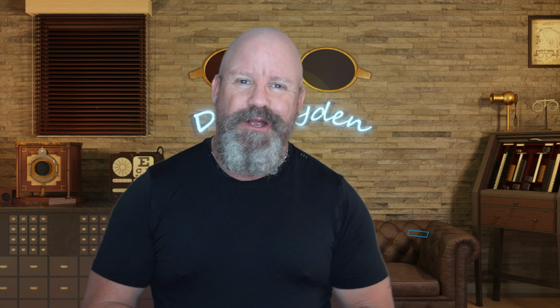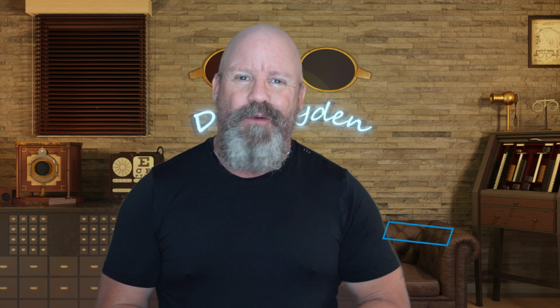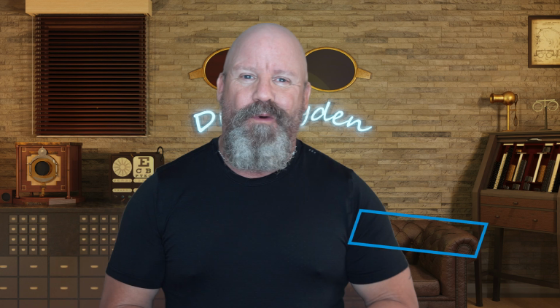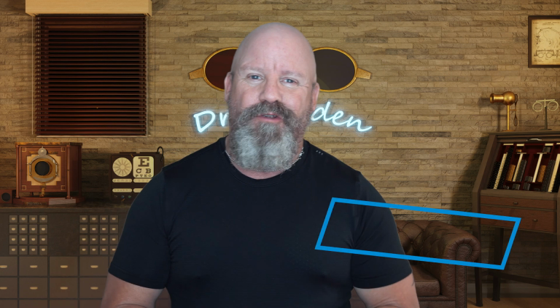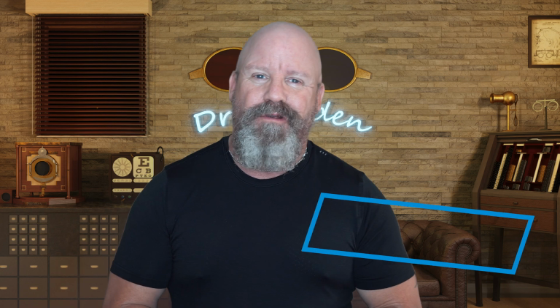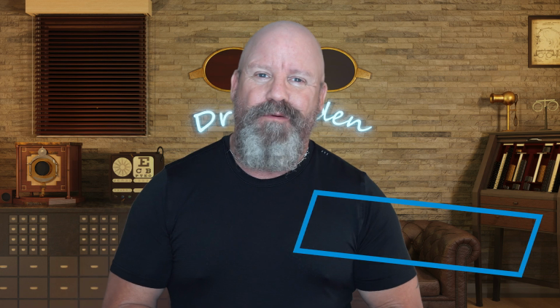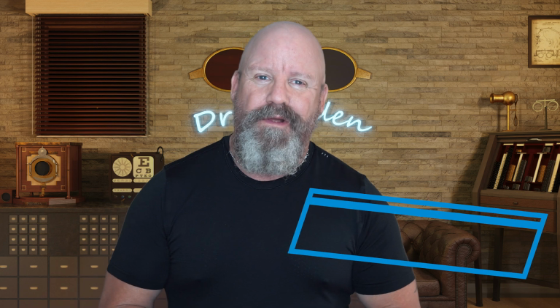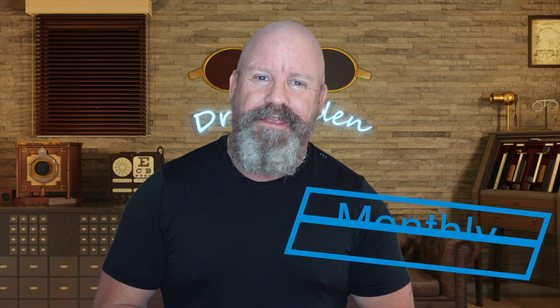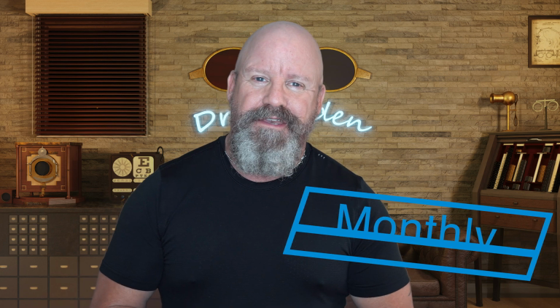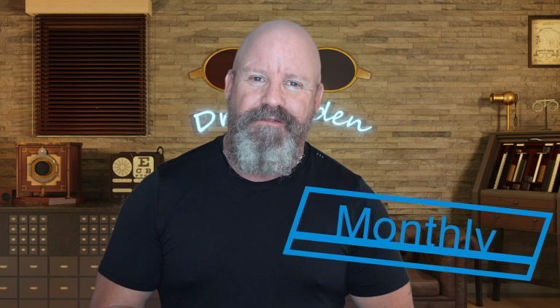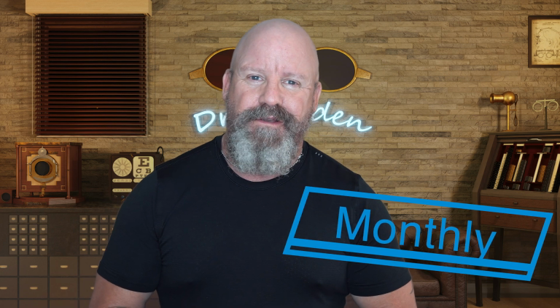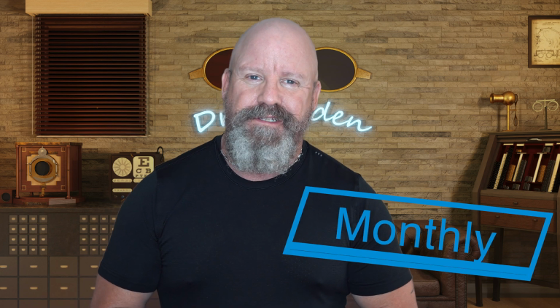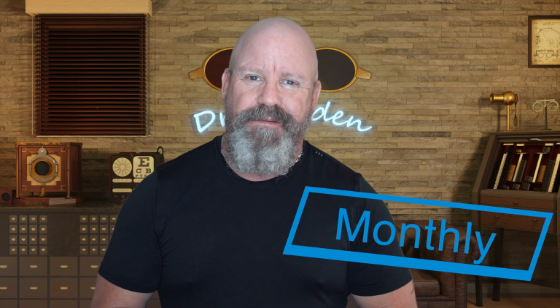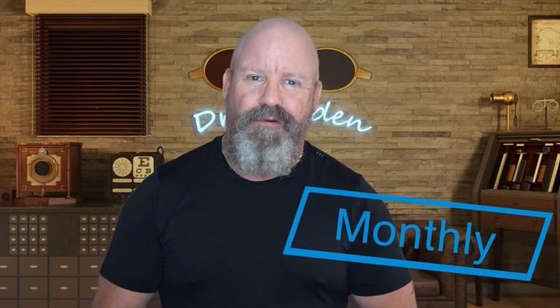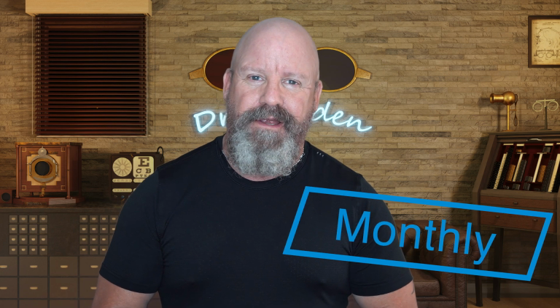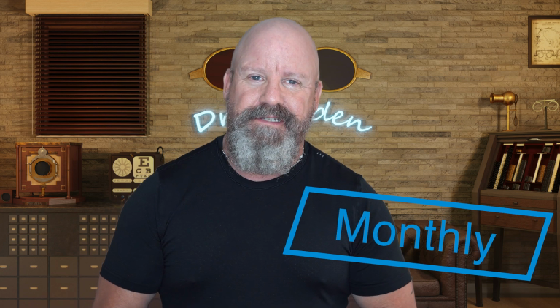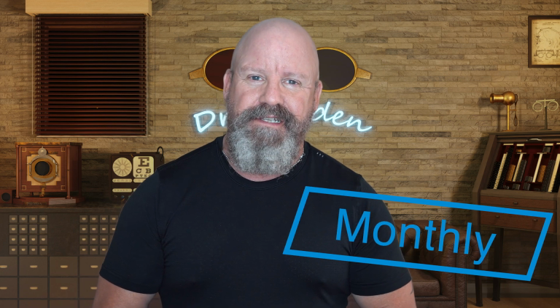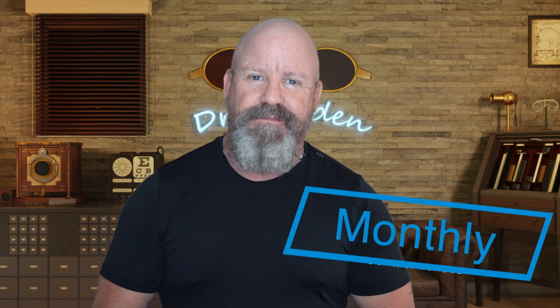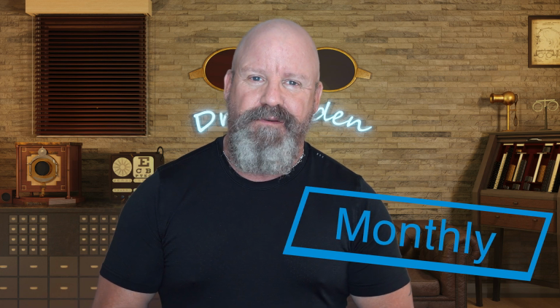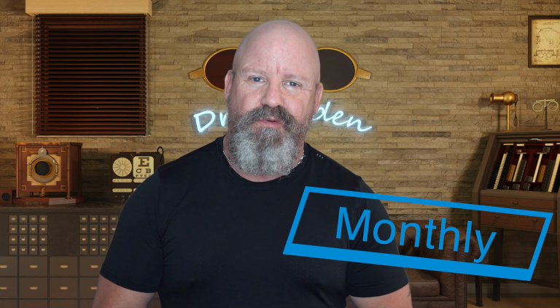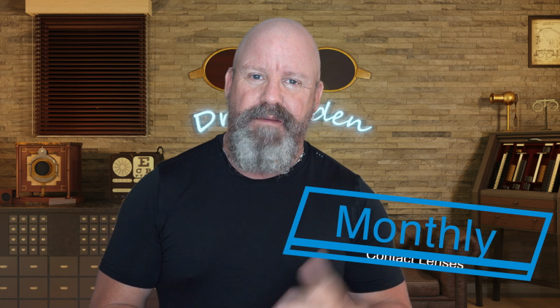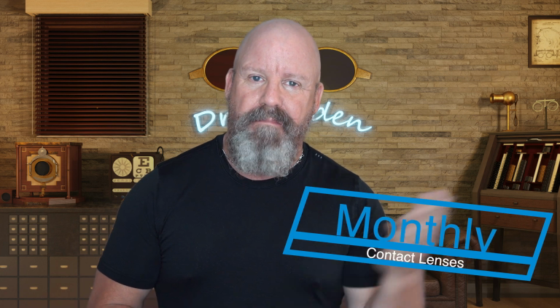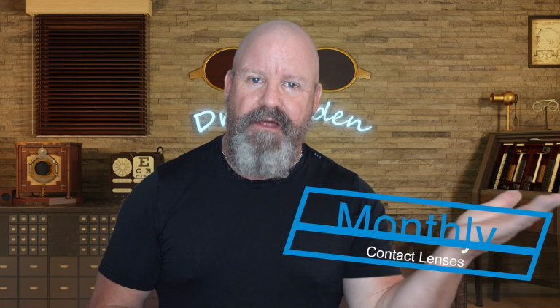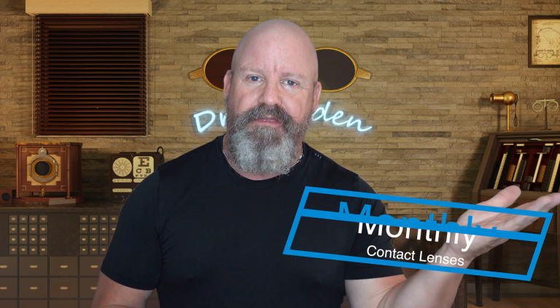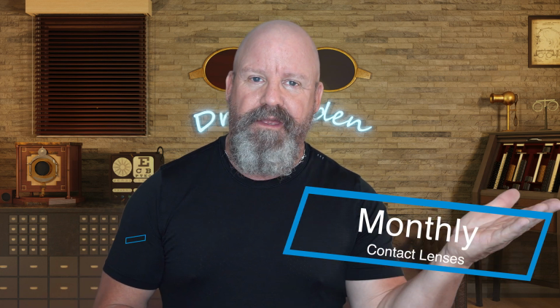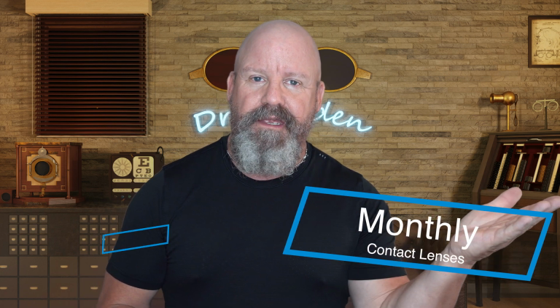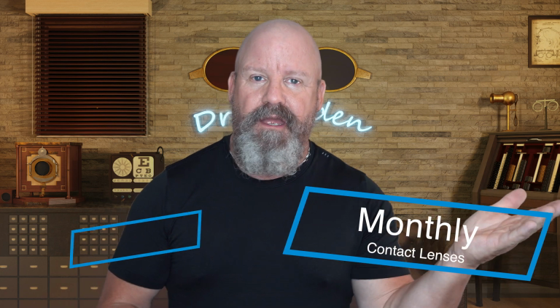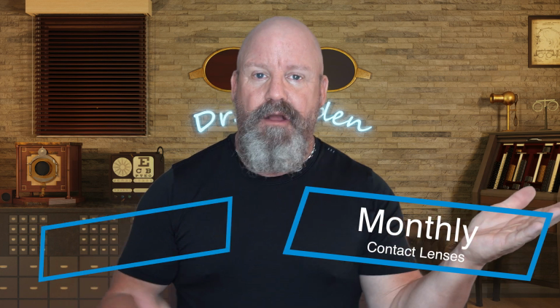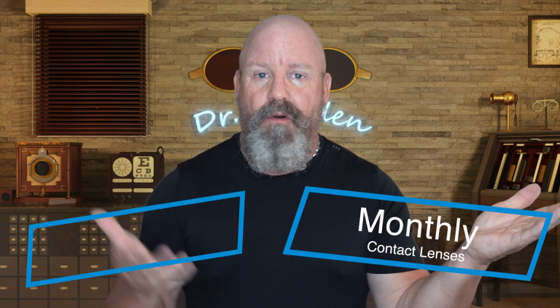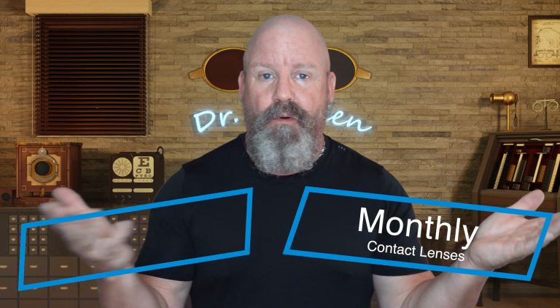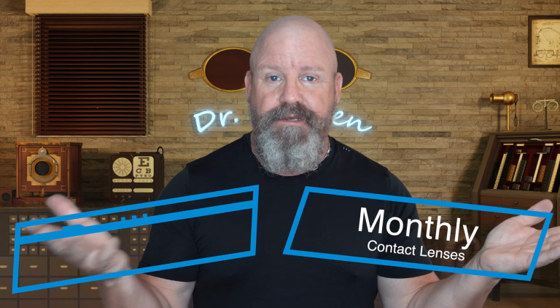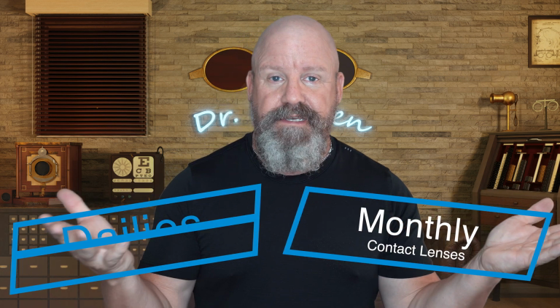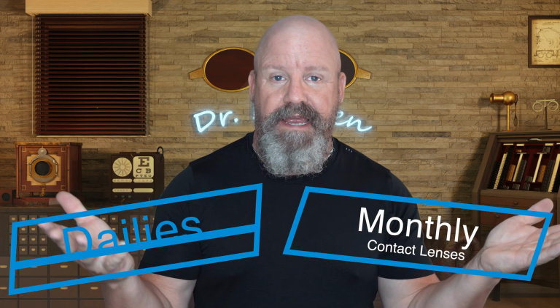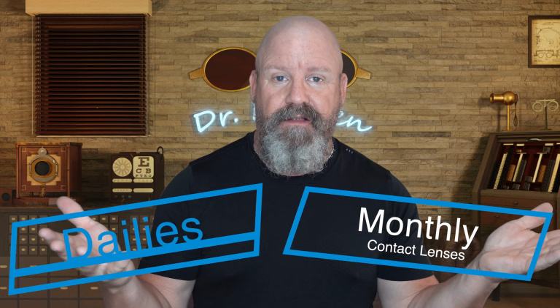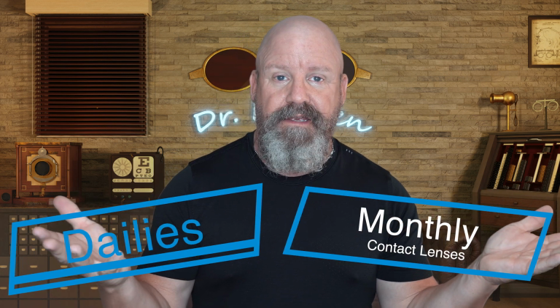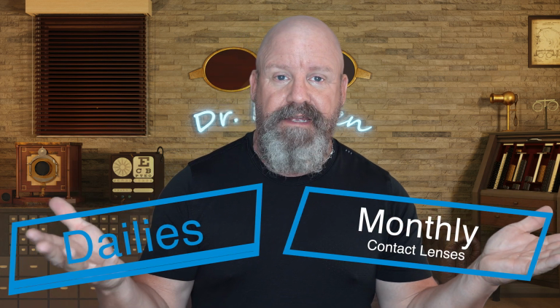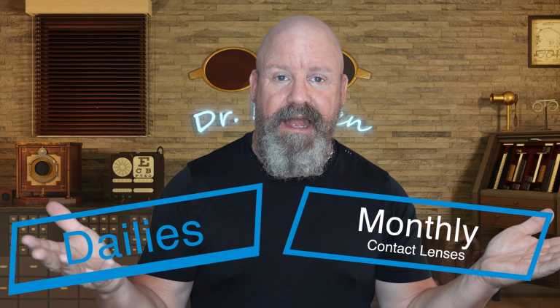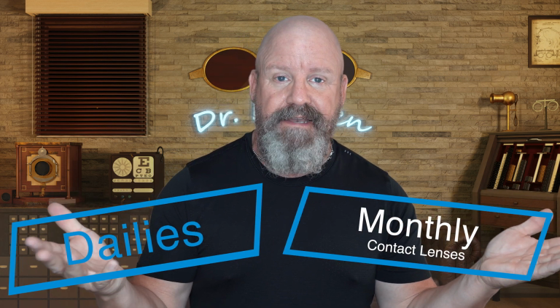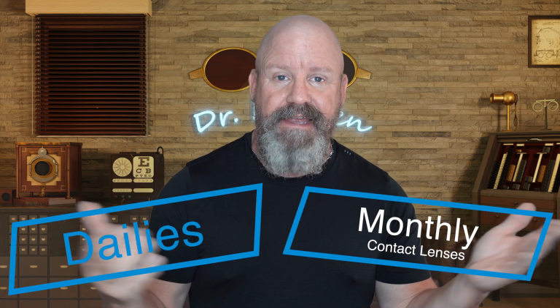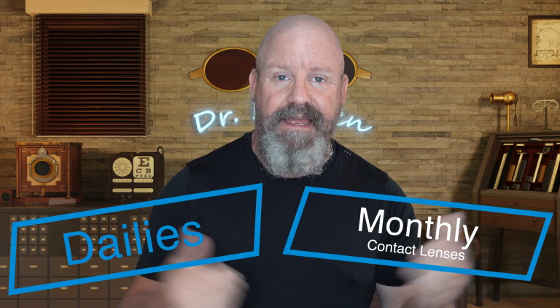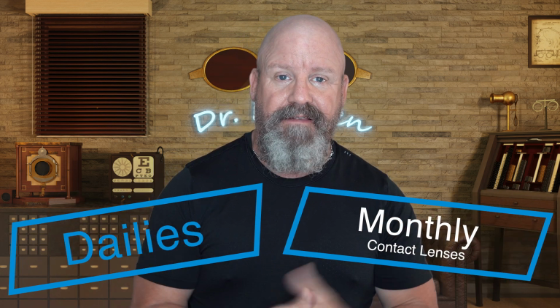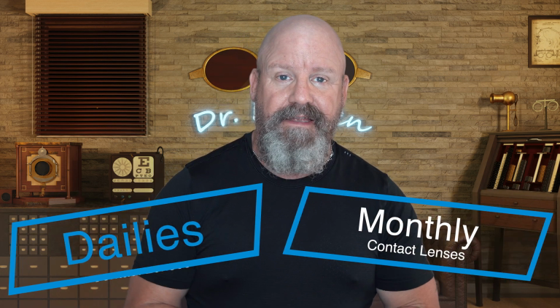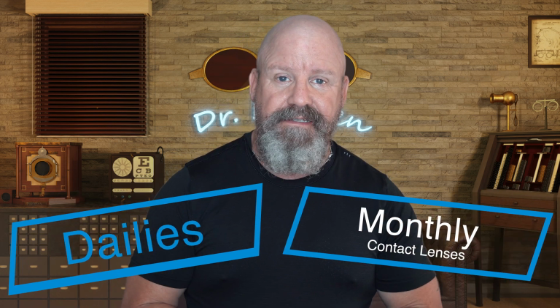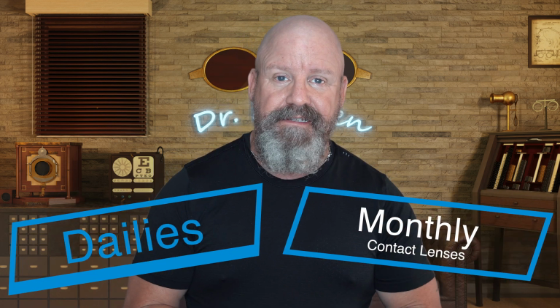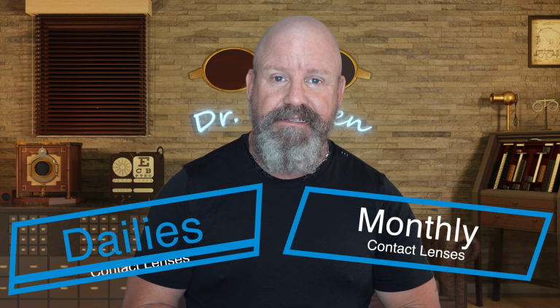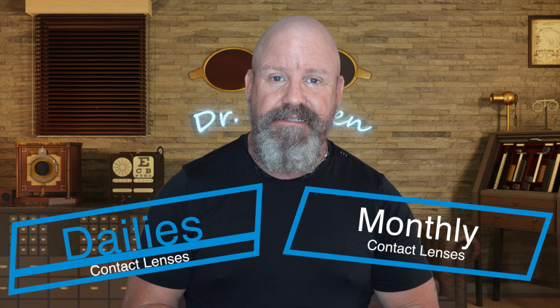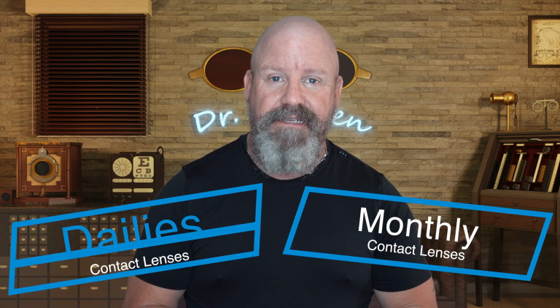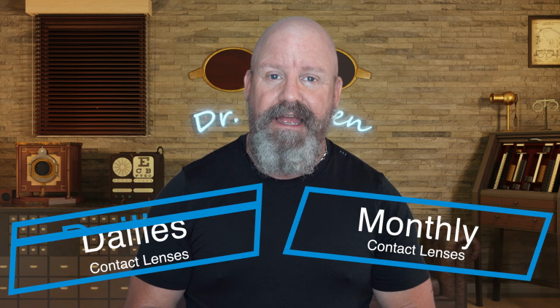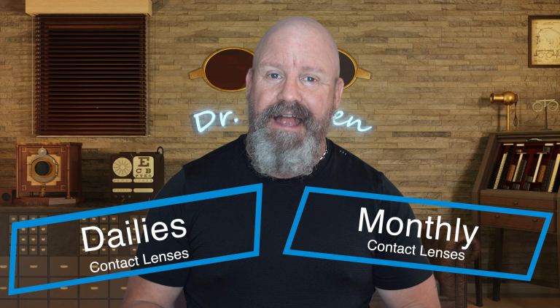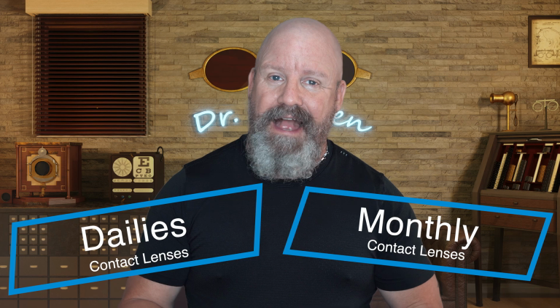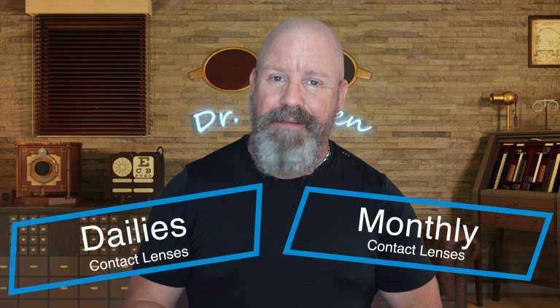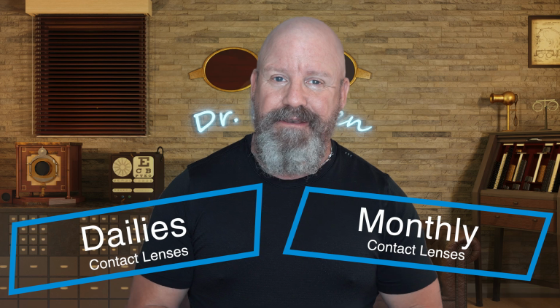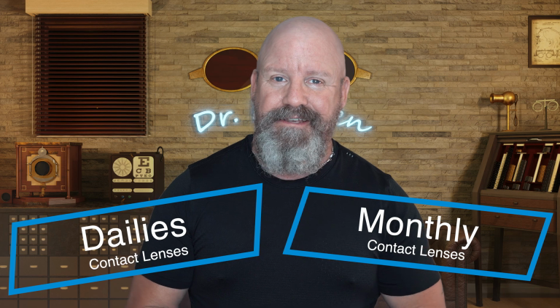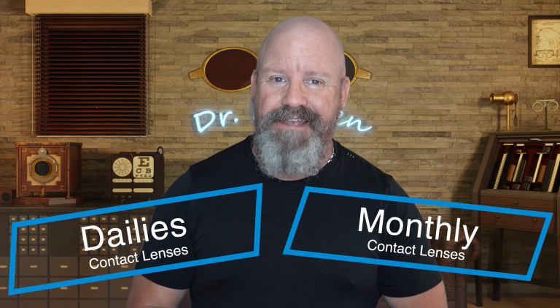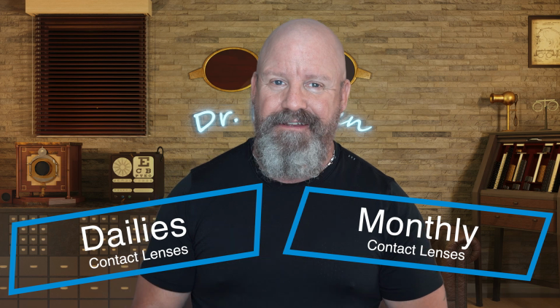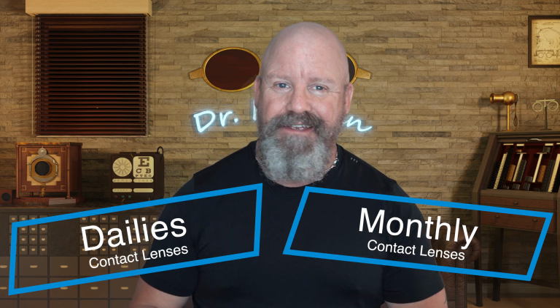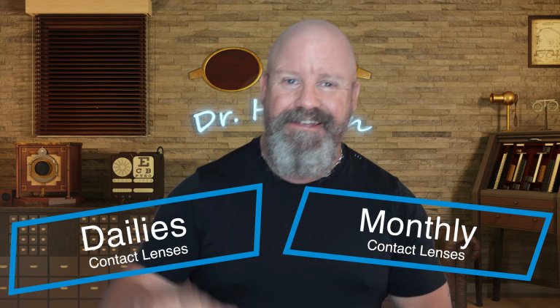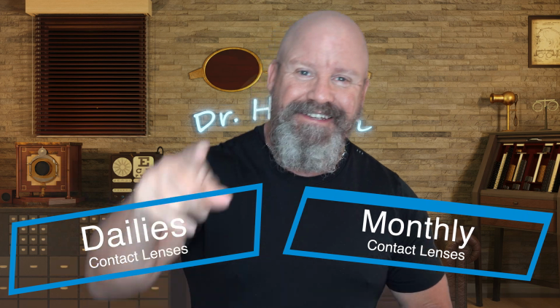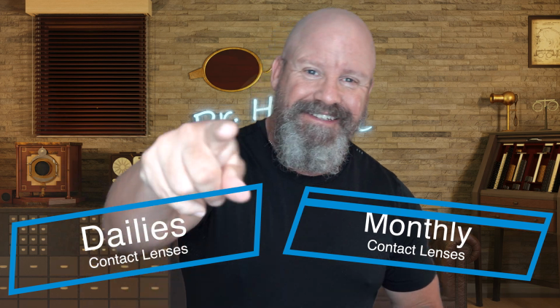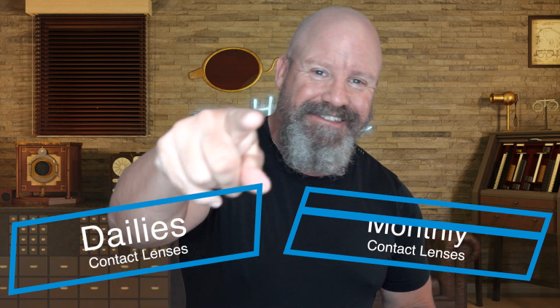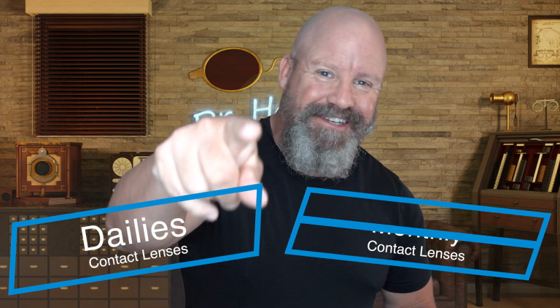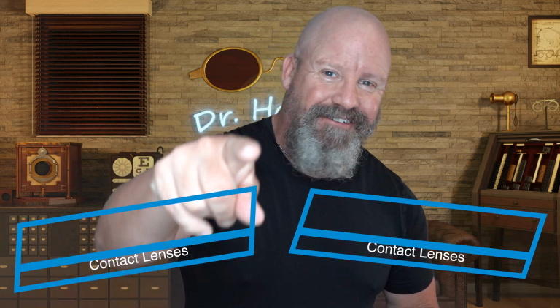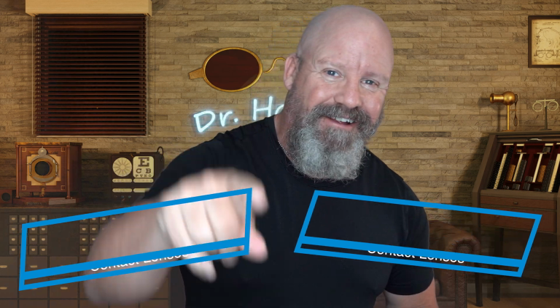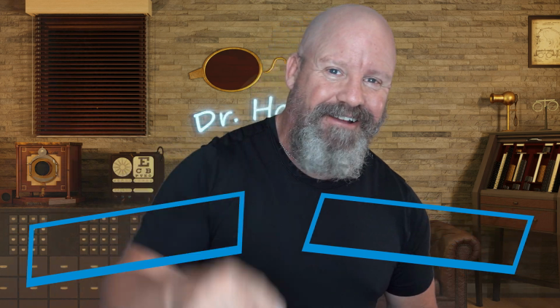Wondering what the difference in price is between monthly or daily contact lenses? I'm going to tell you, stick around.